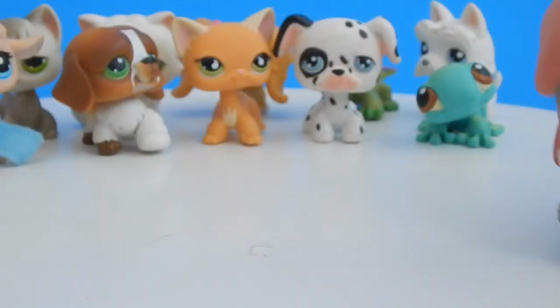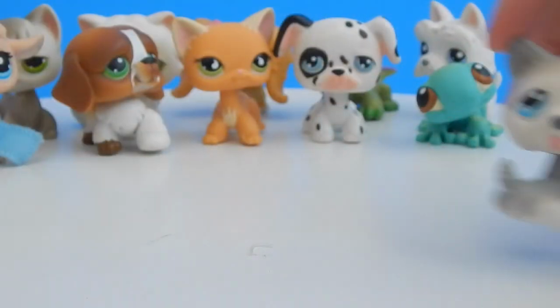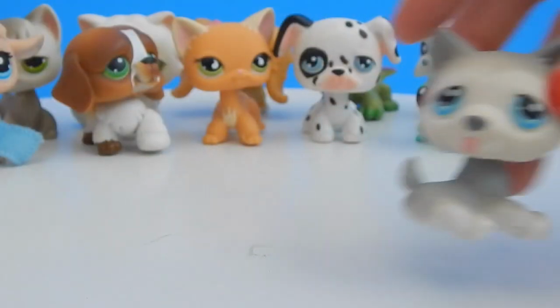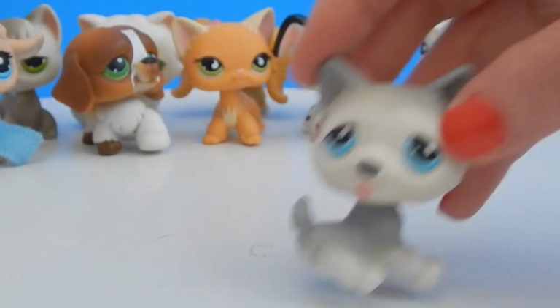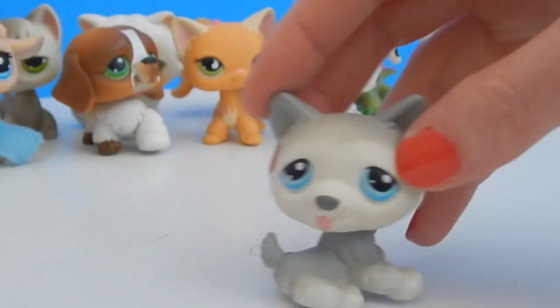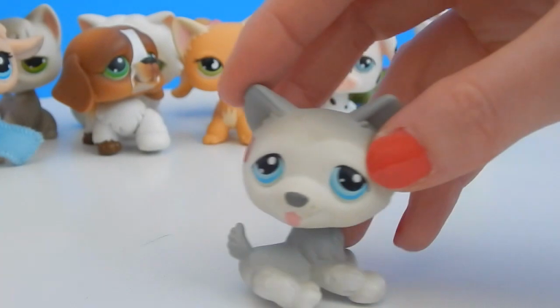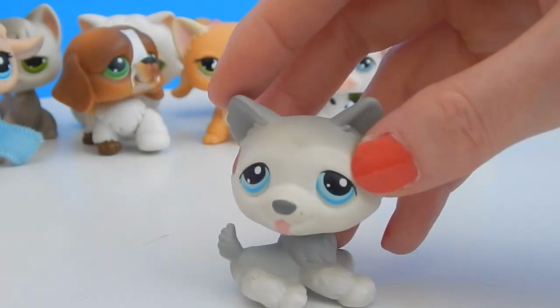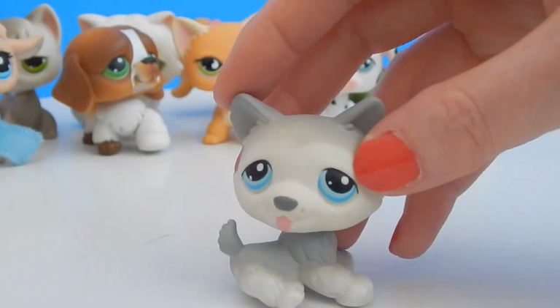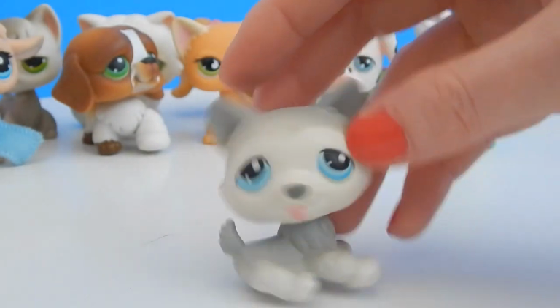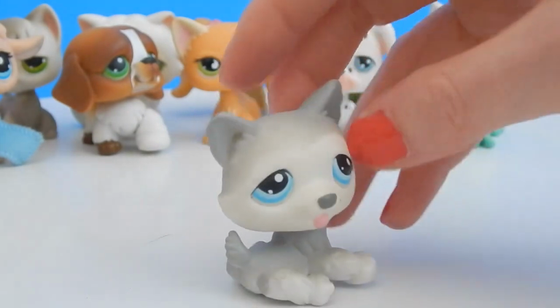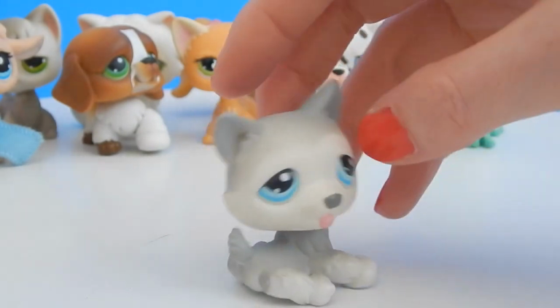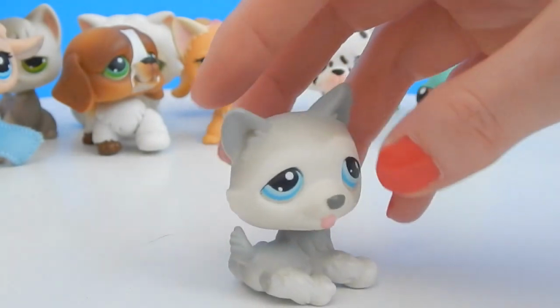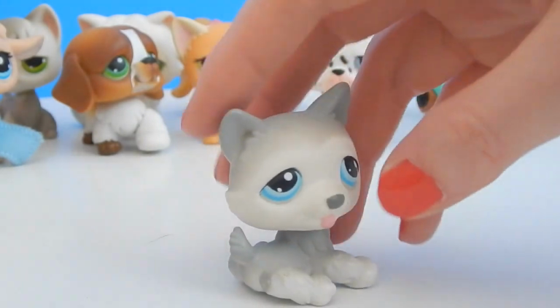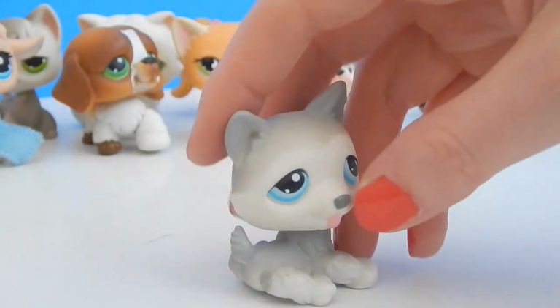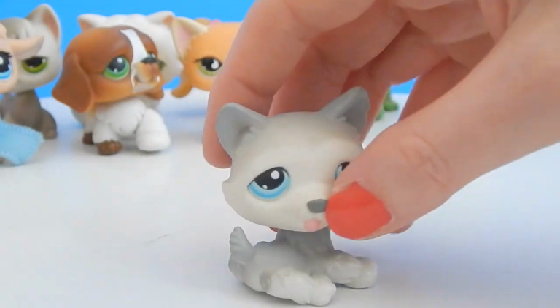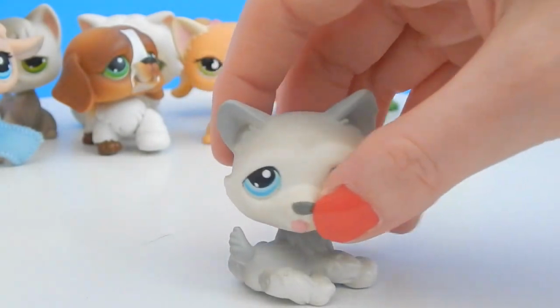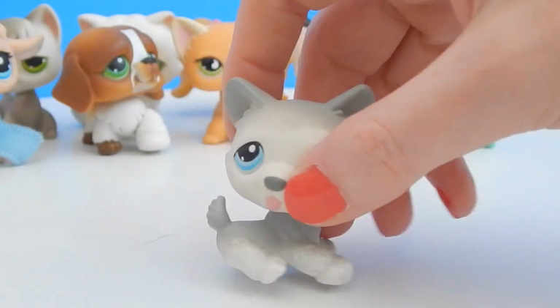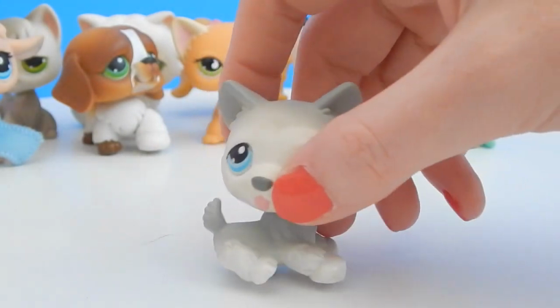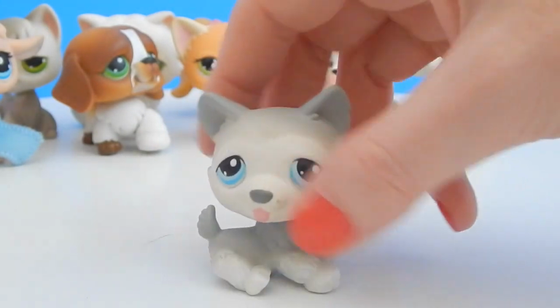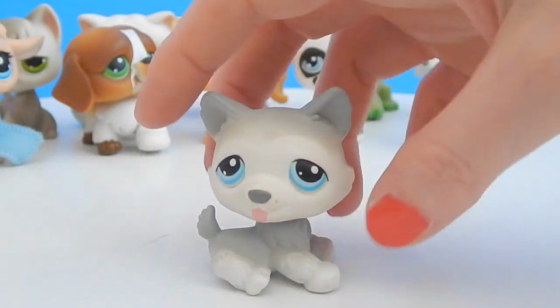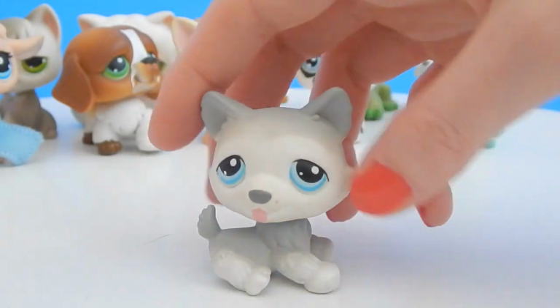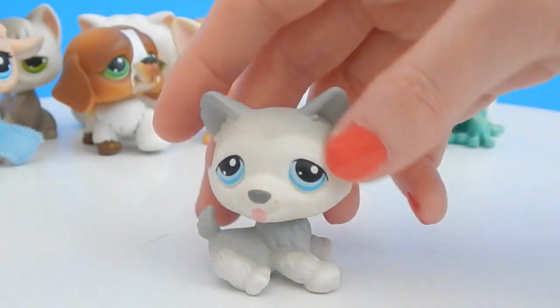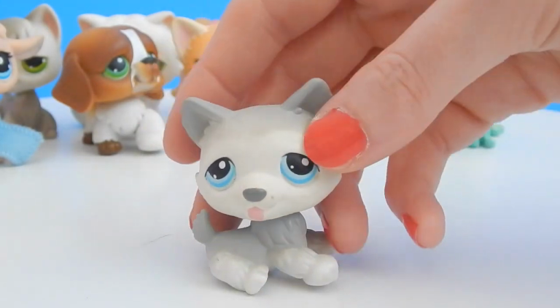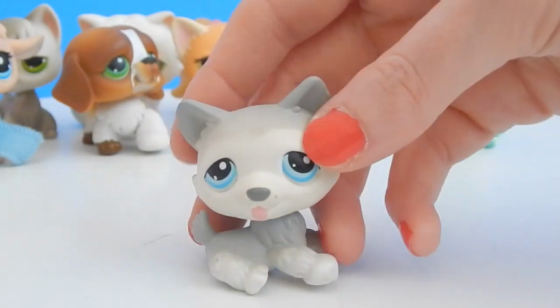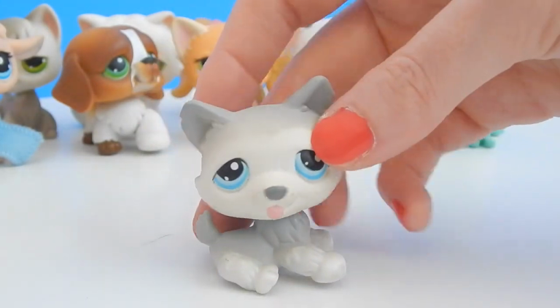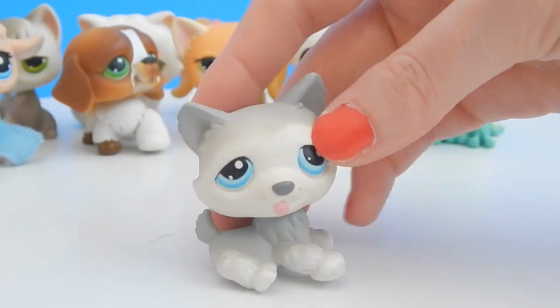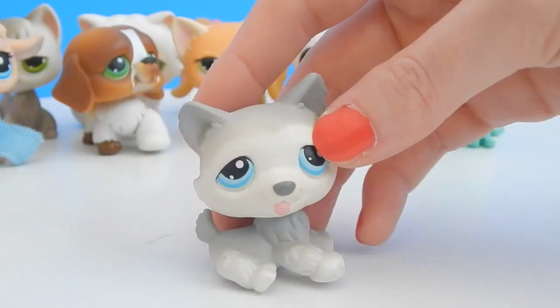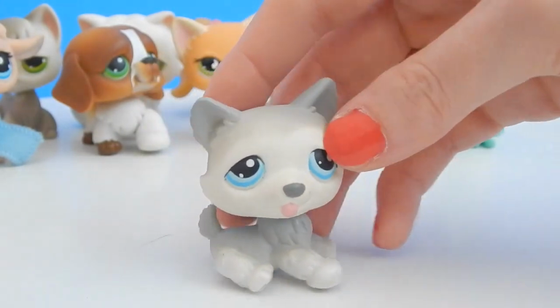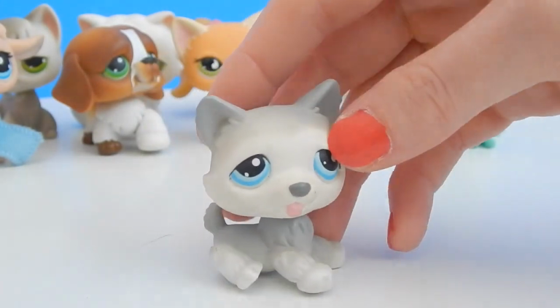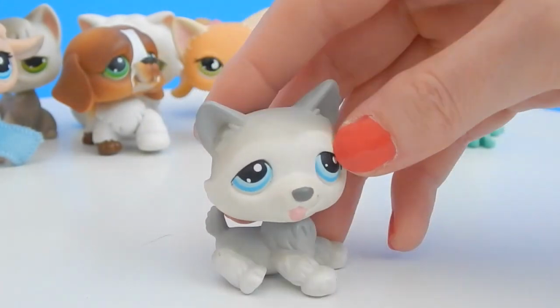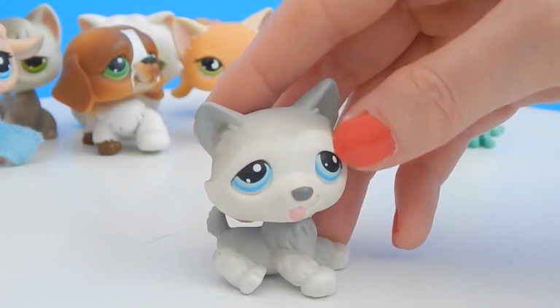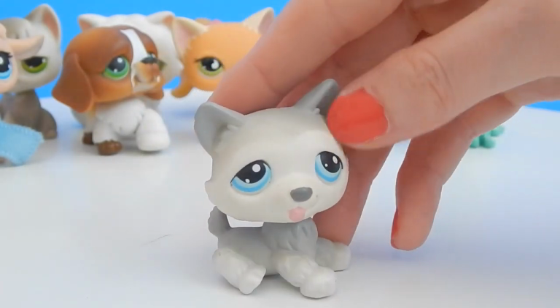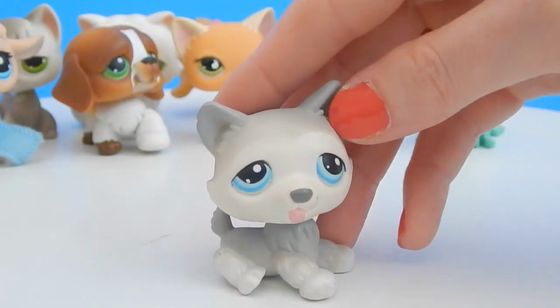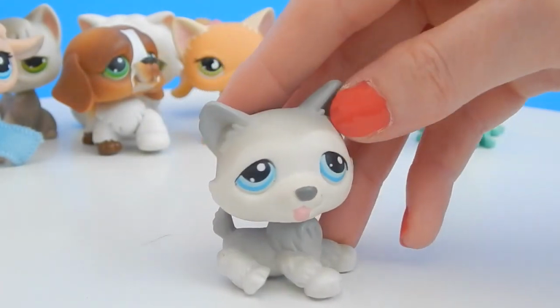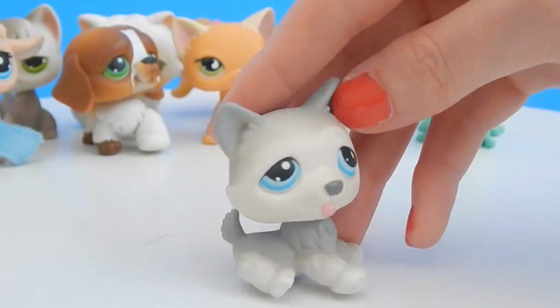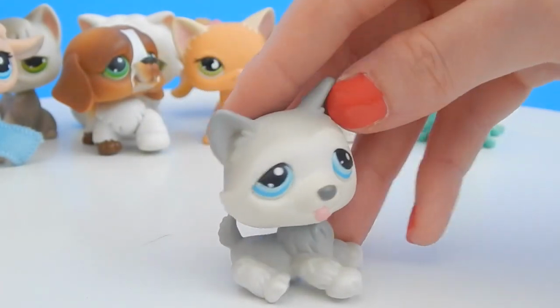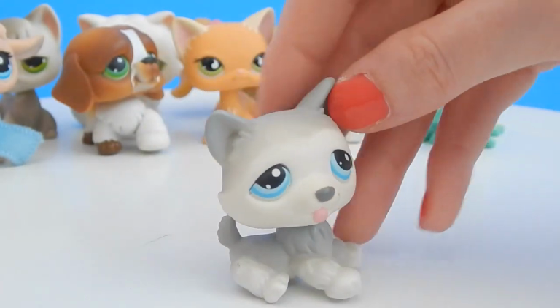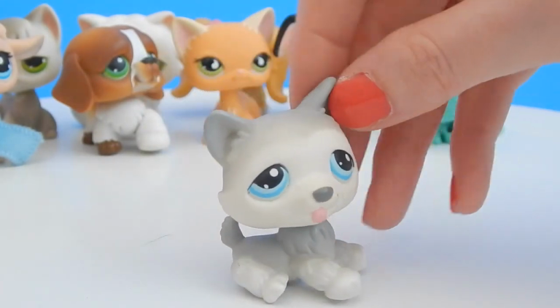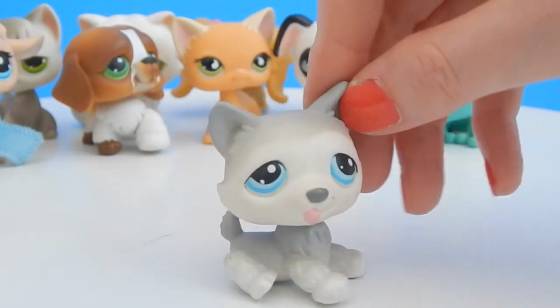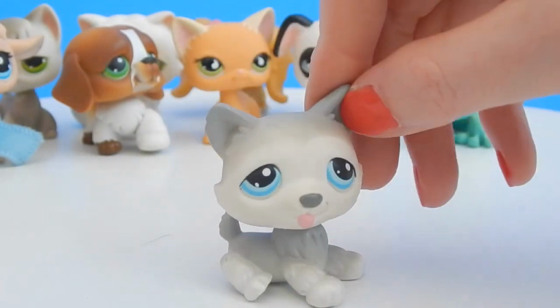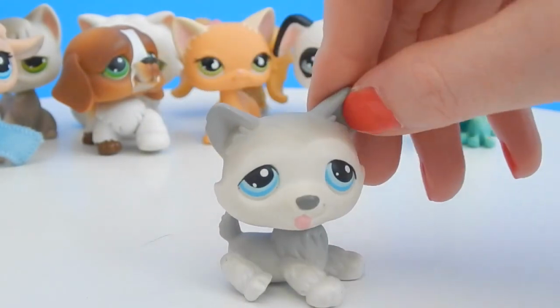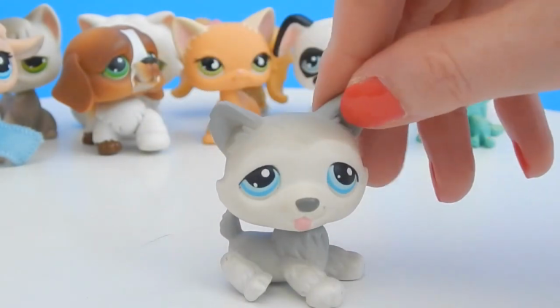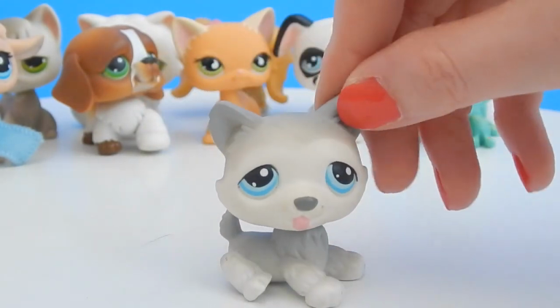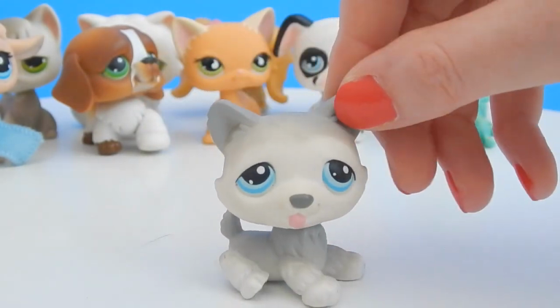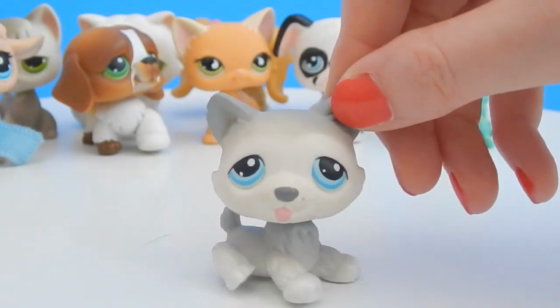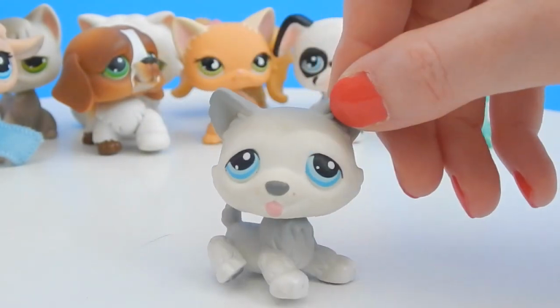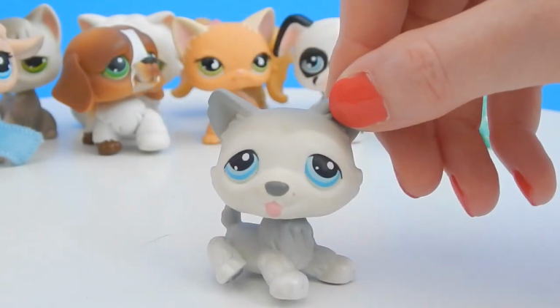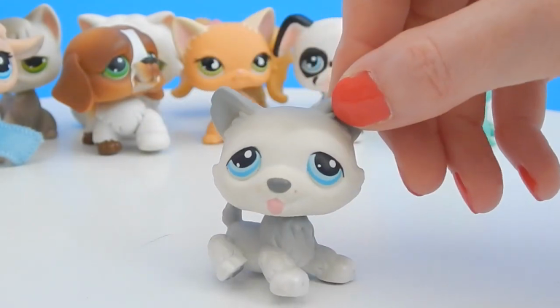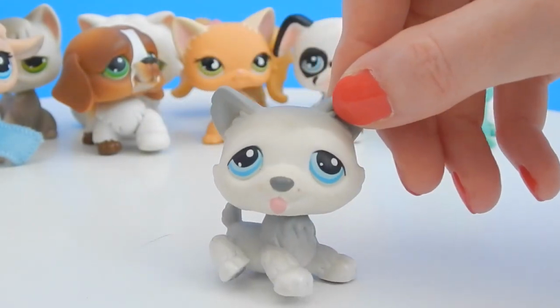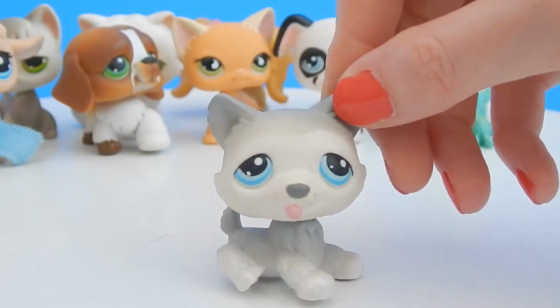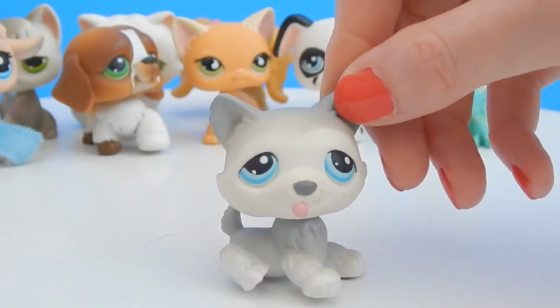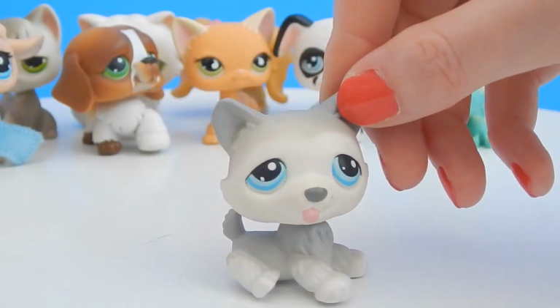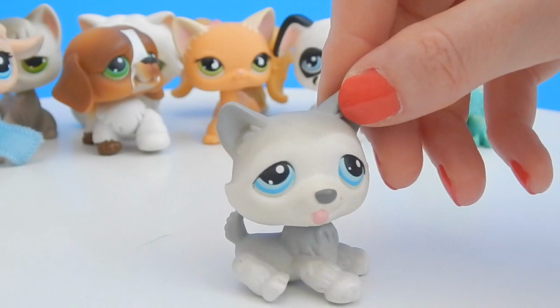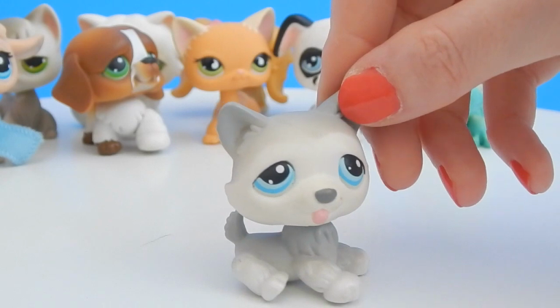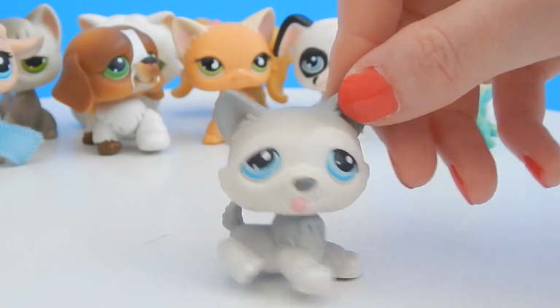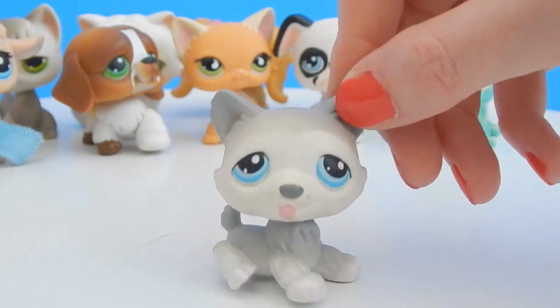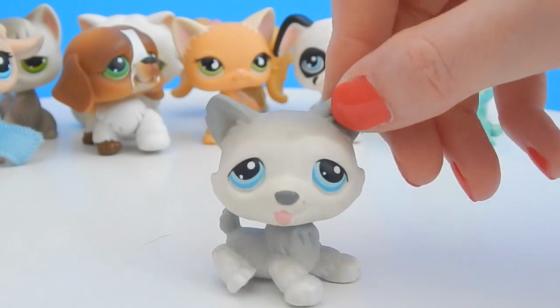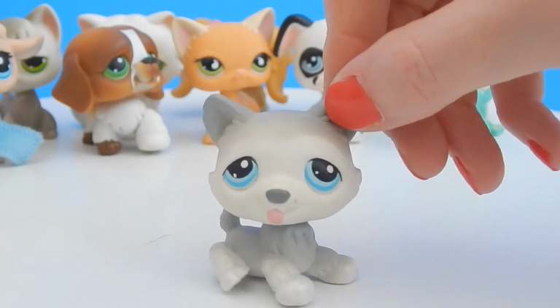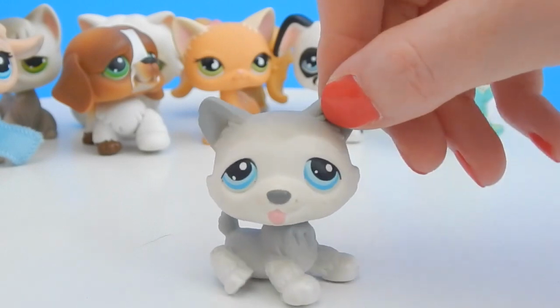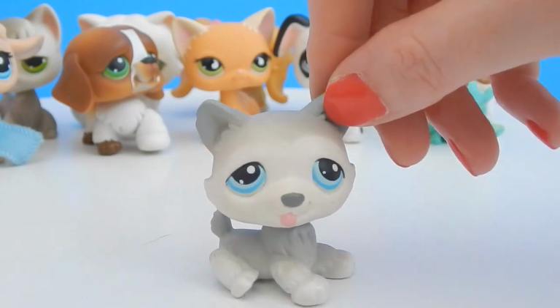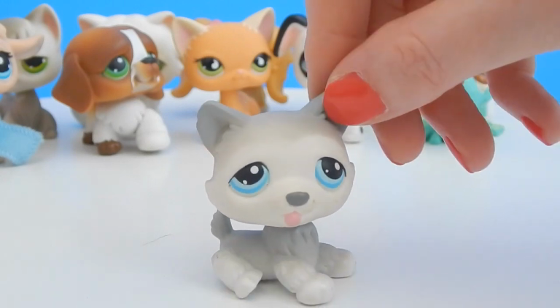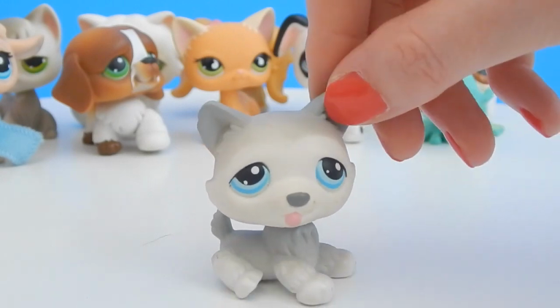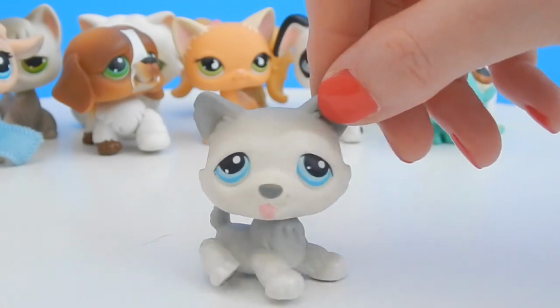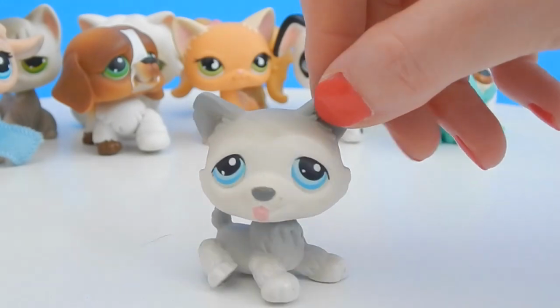Next up we have another doggy — look at how cute the blue eyes are, just so adorable.